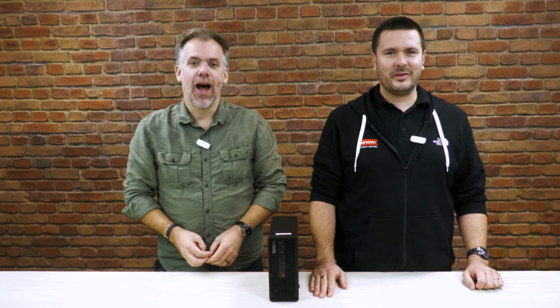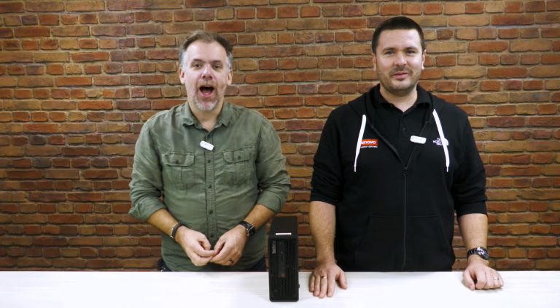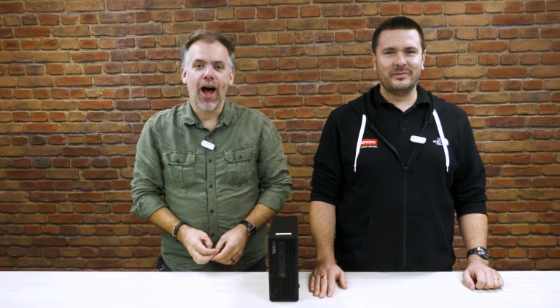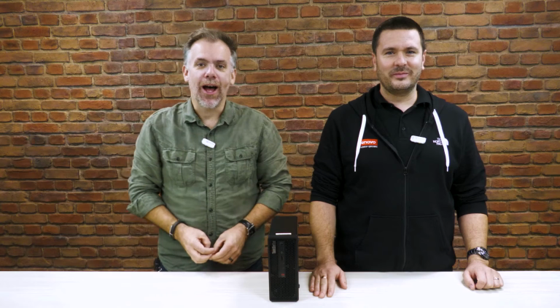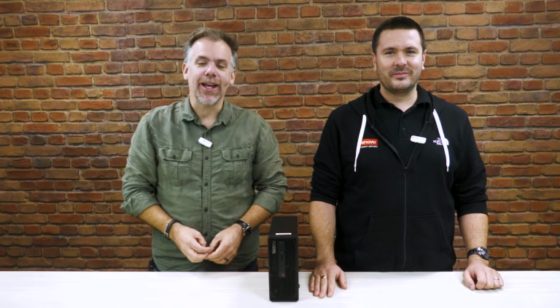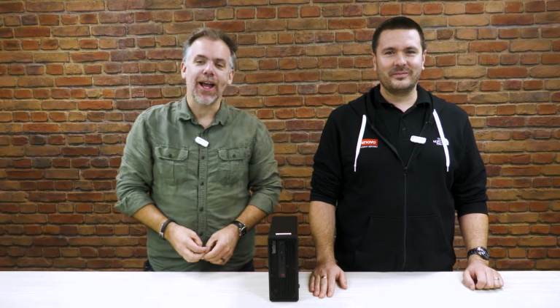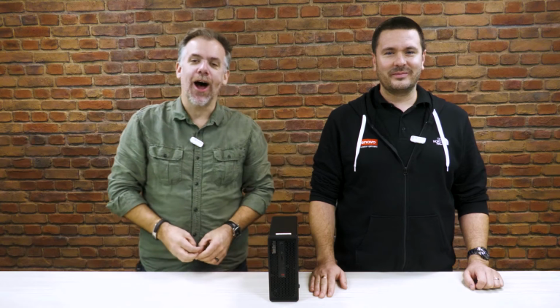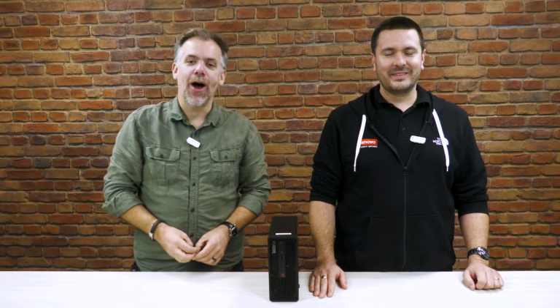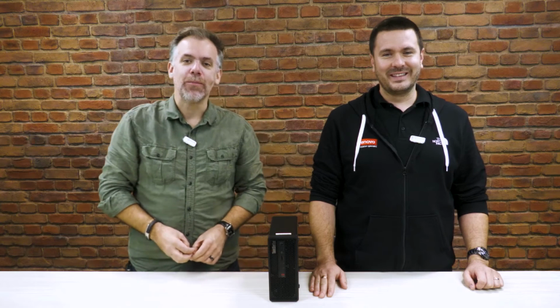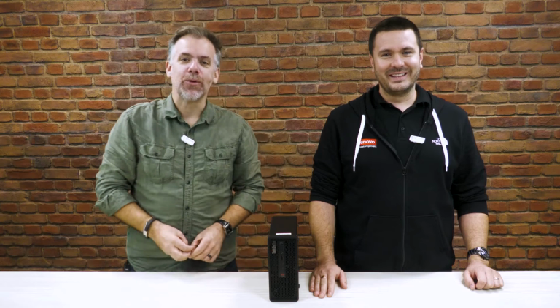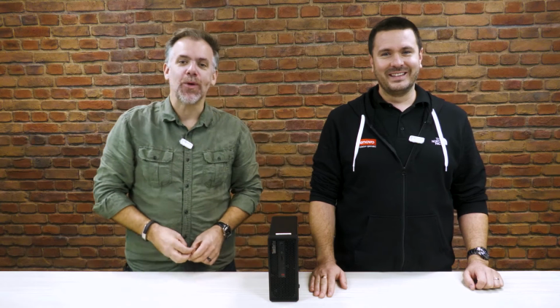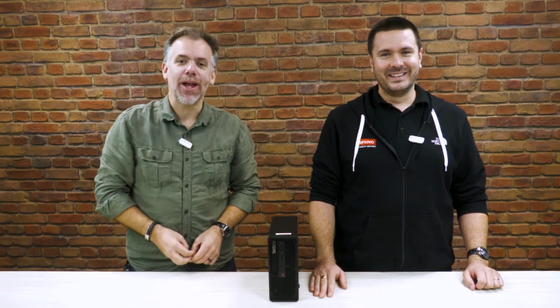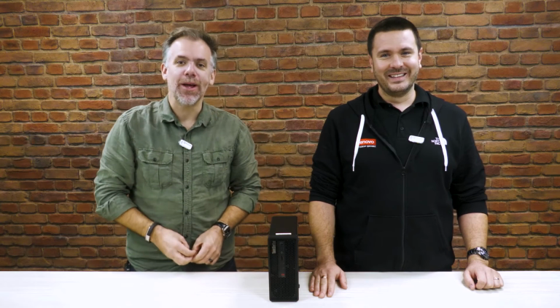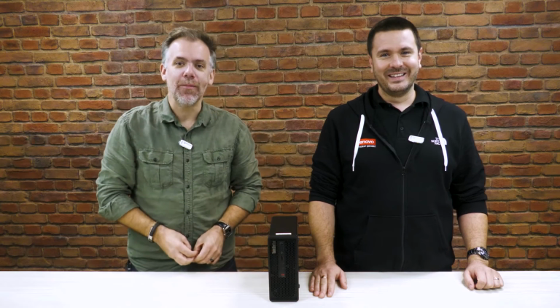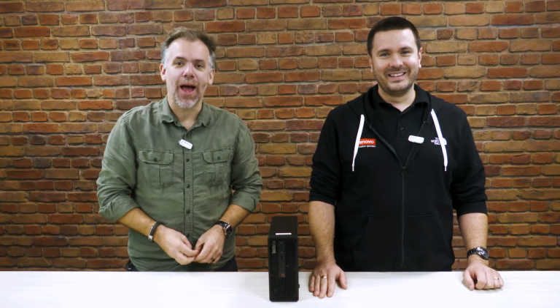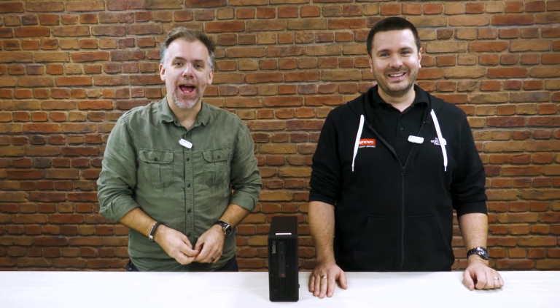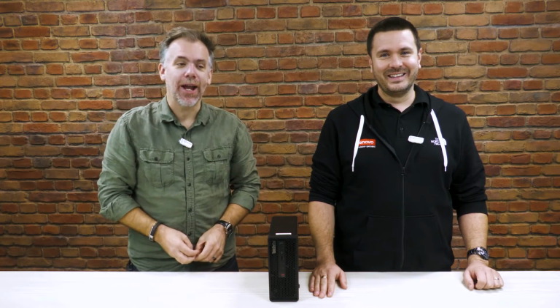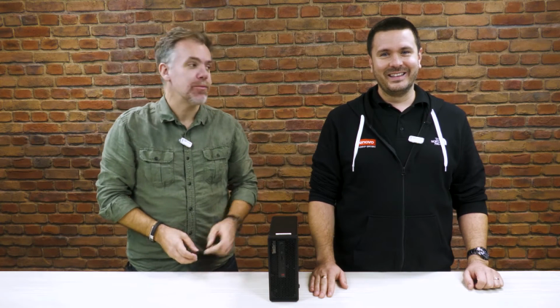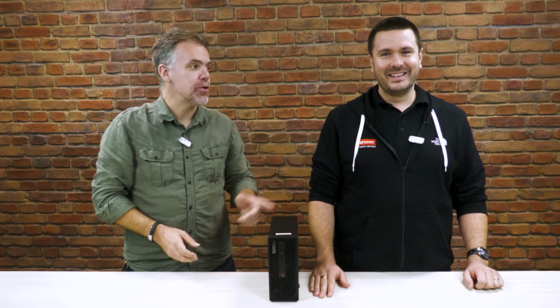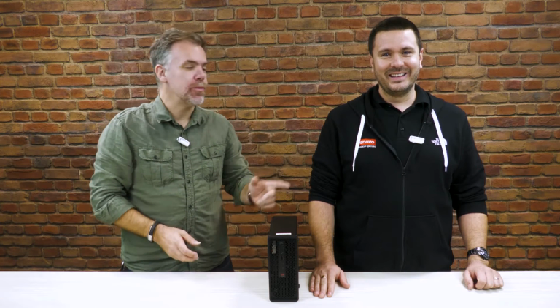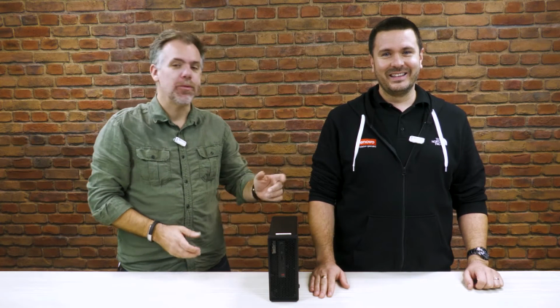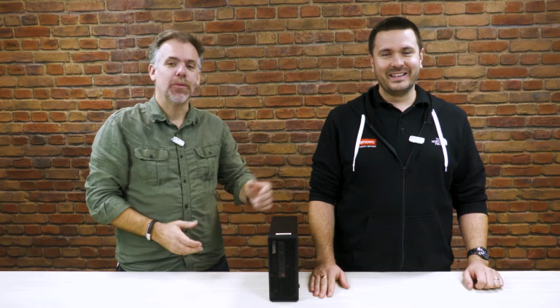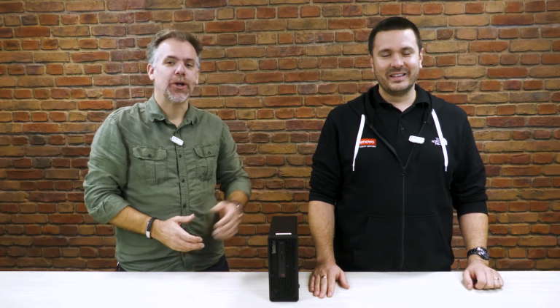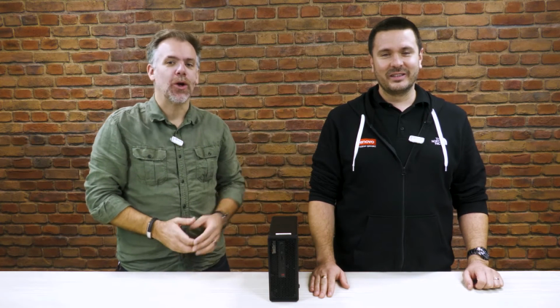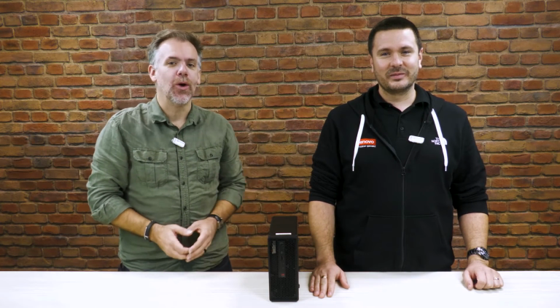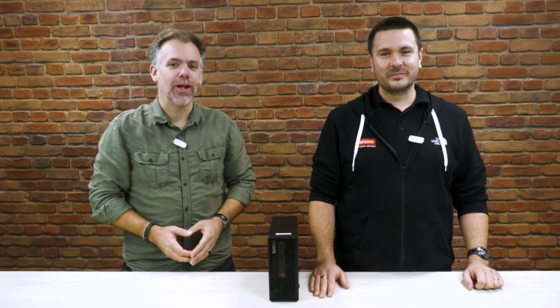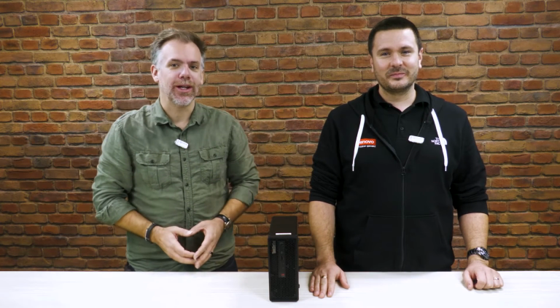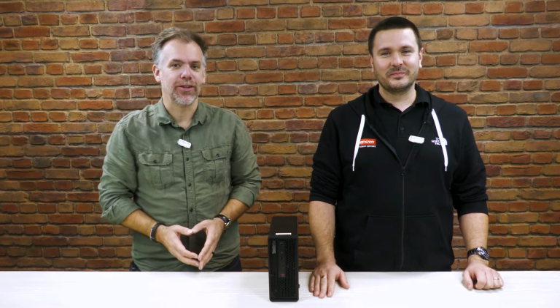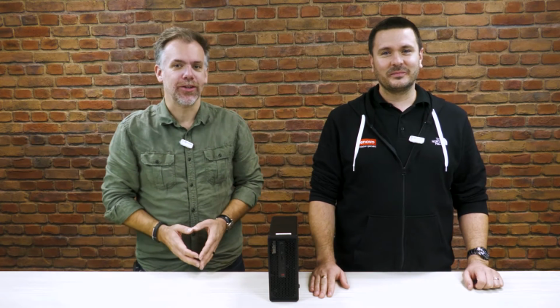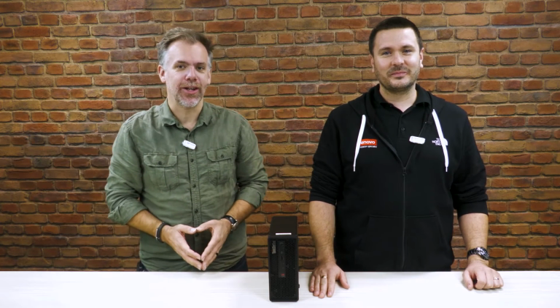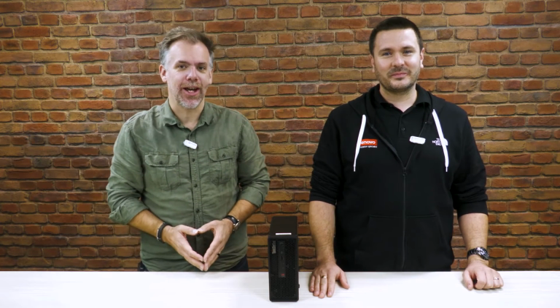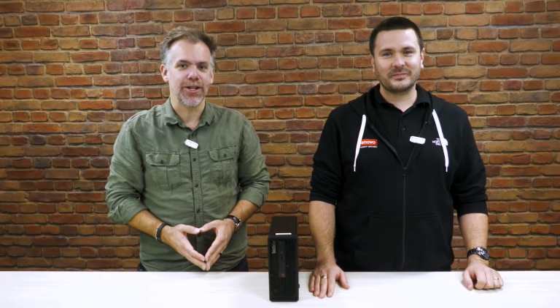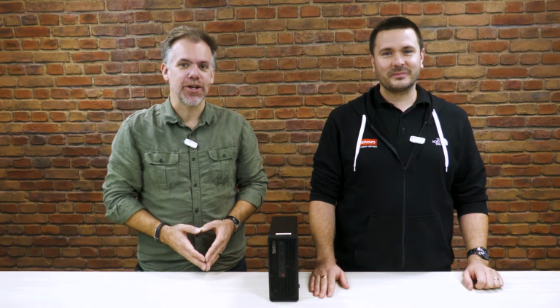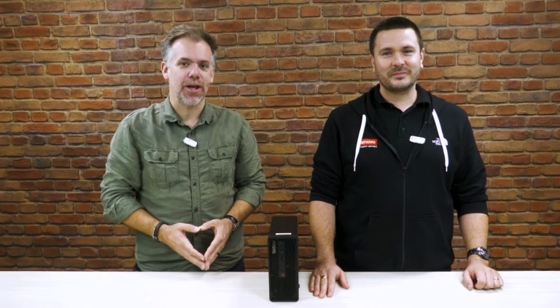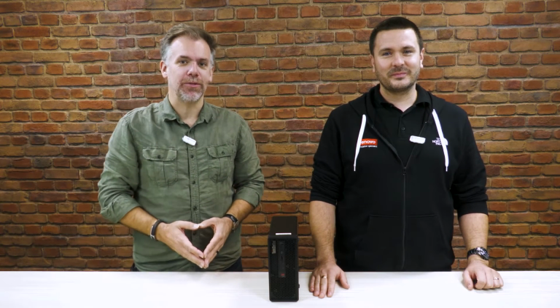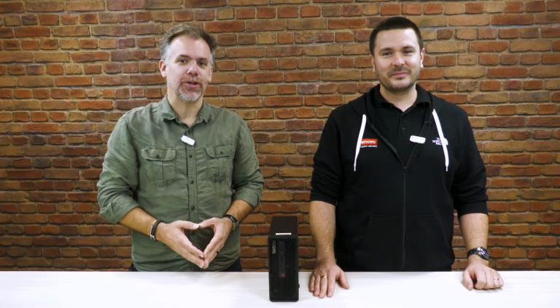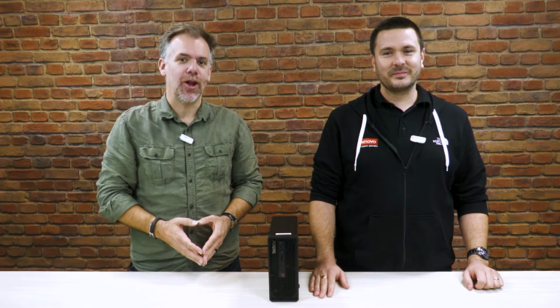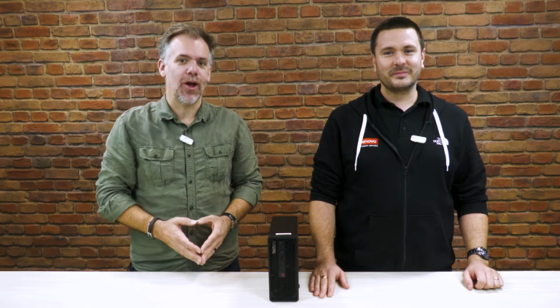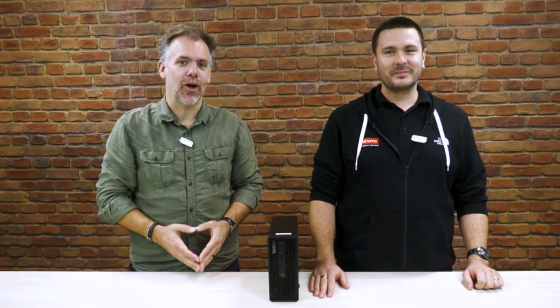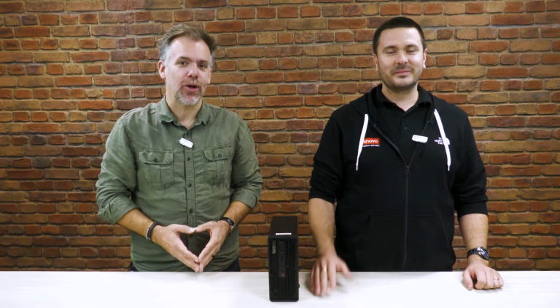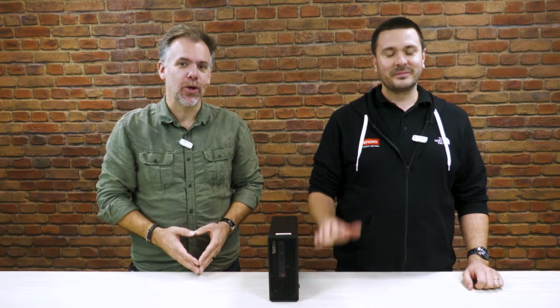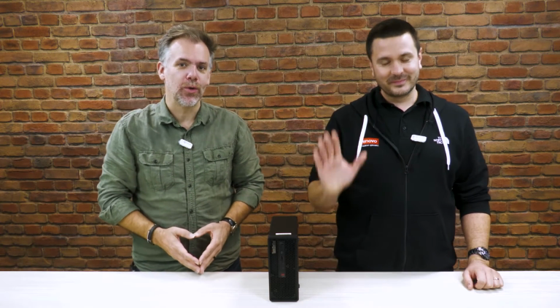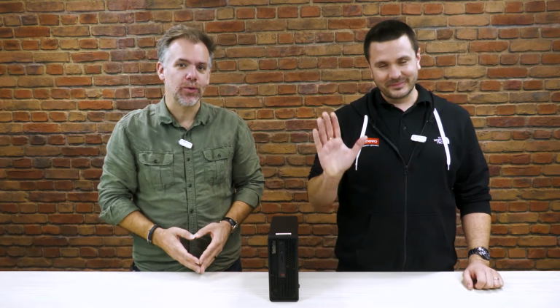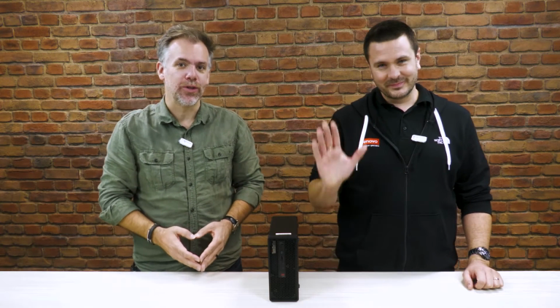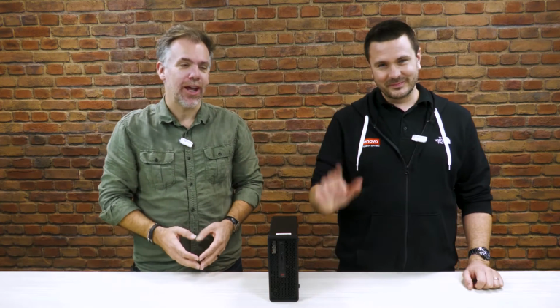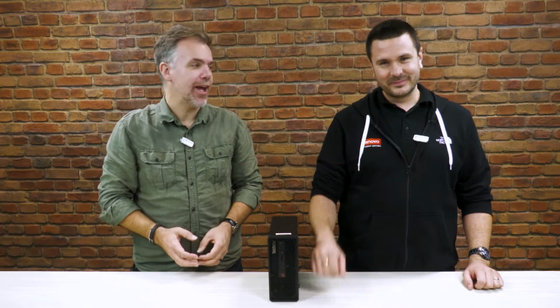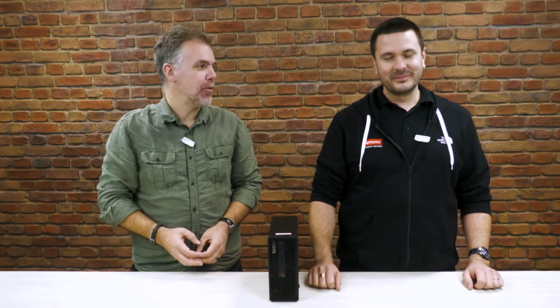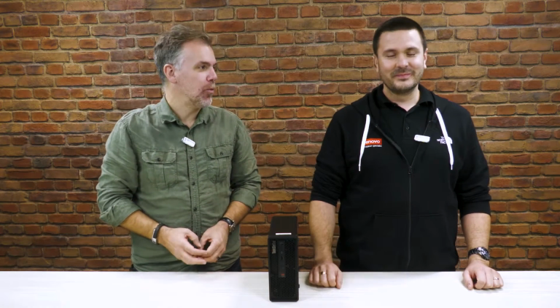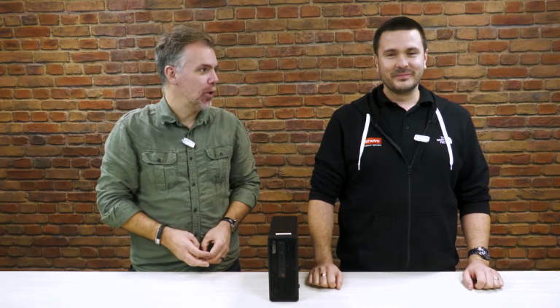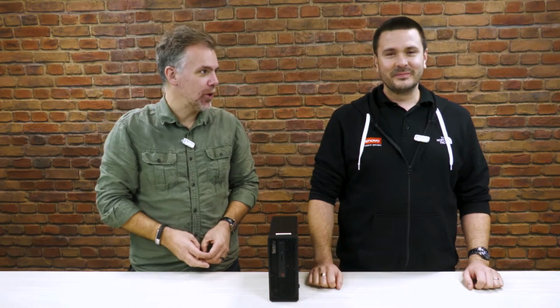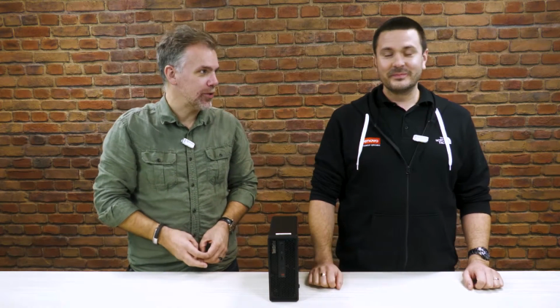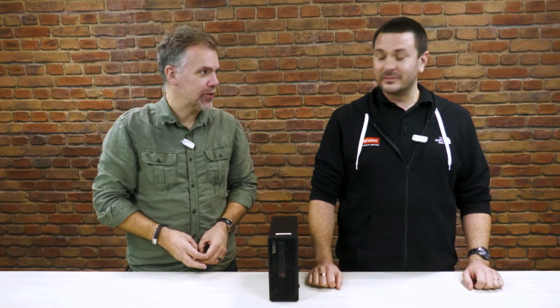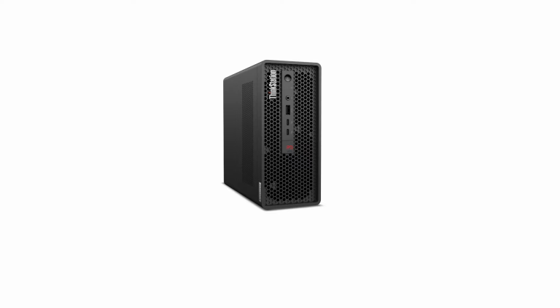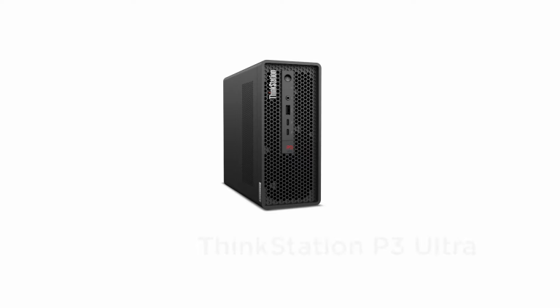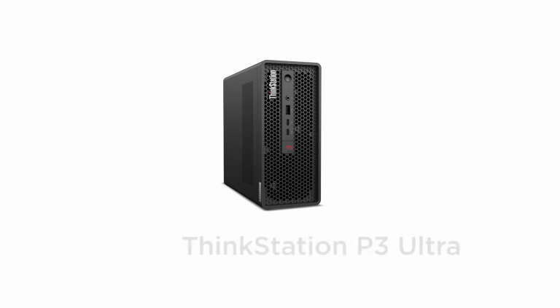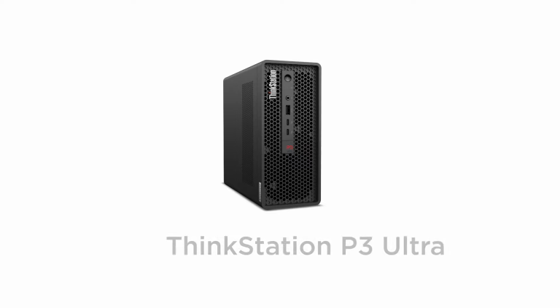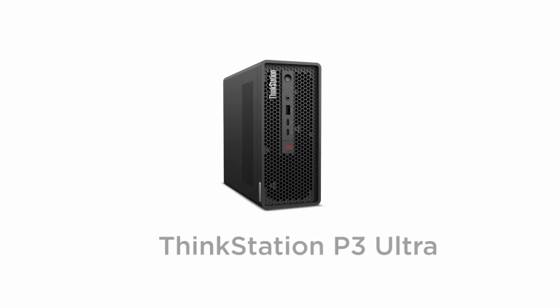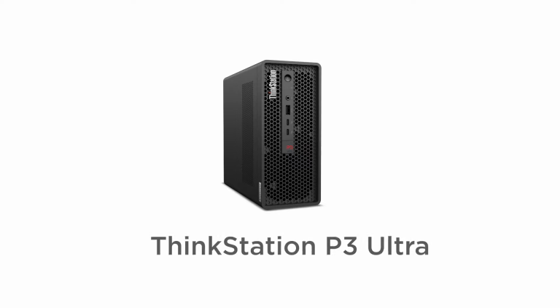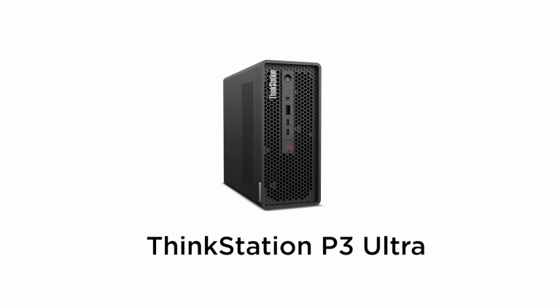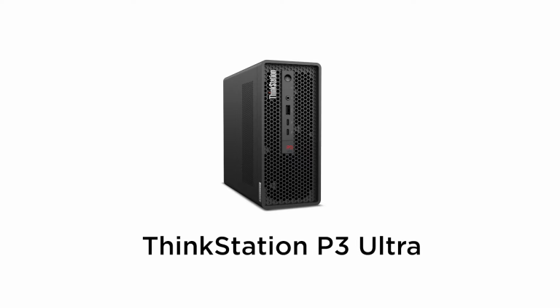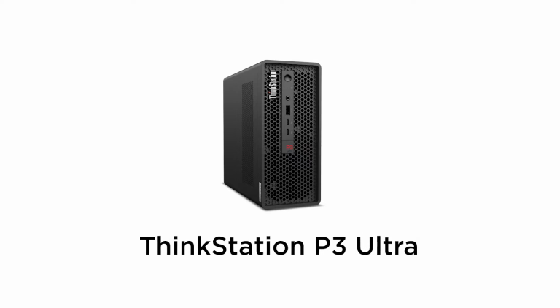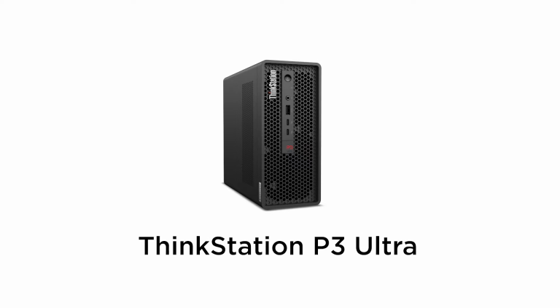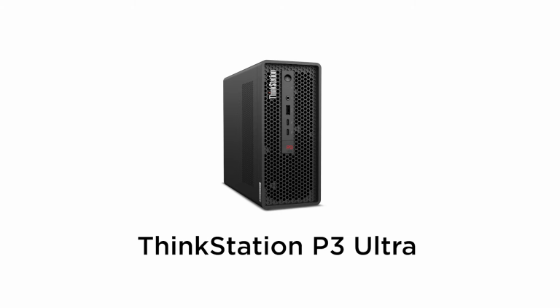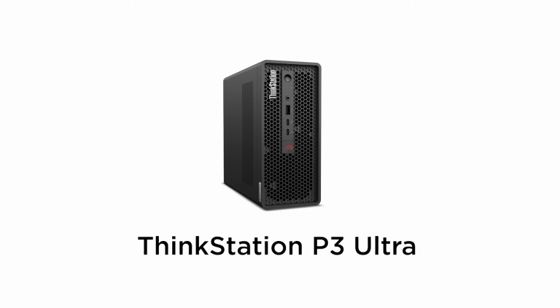Hi, I'm Graham, and I'm joined with my colleague today, James Clark, who's a workstation technologist.